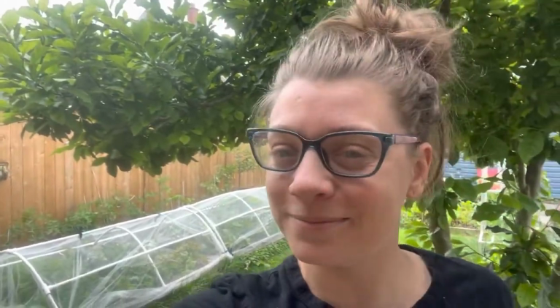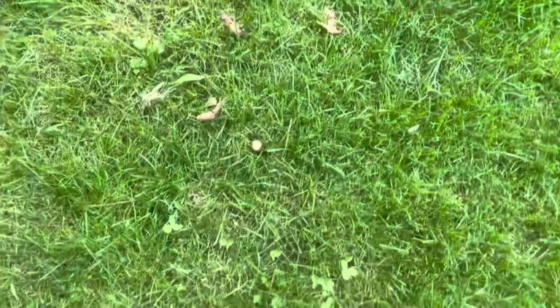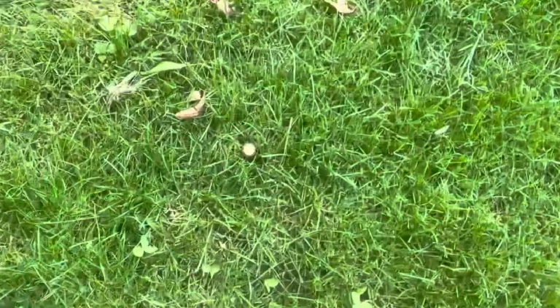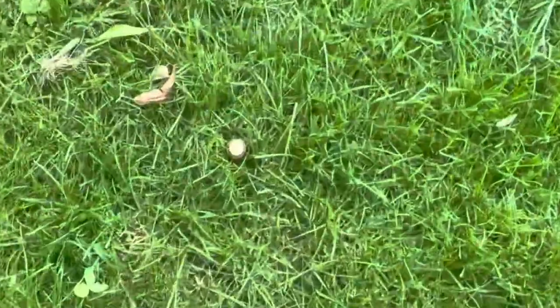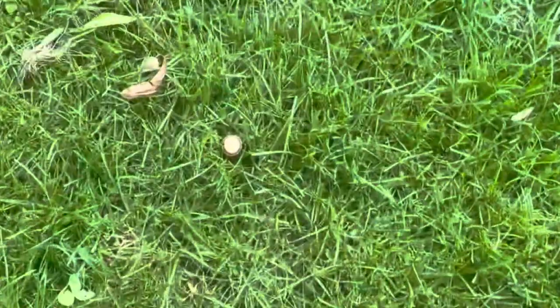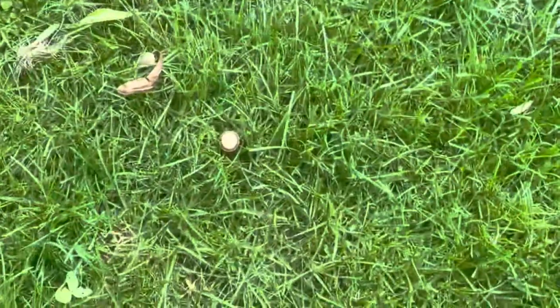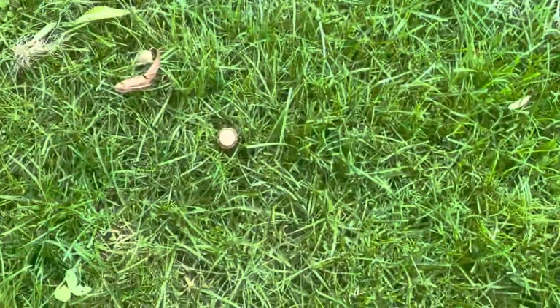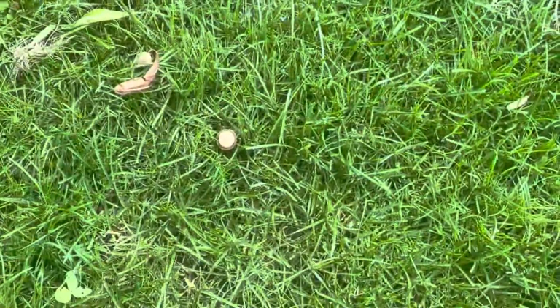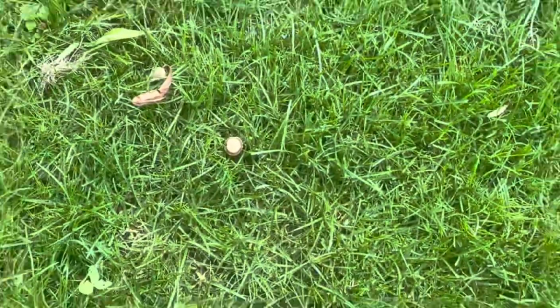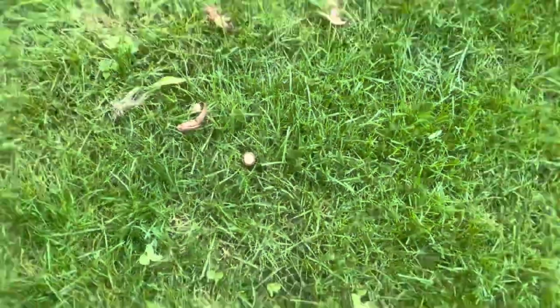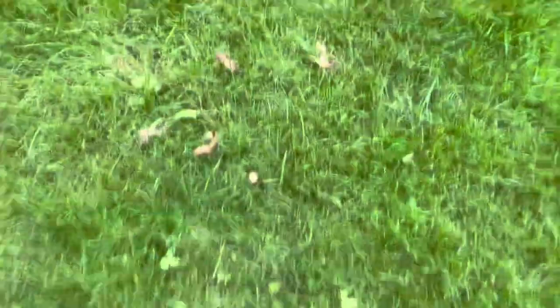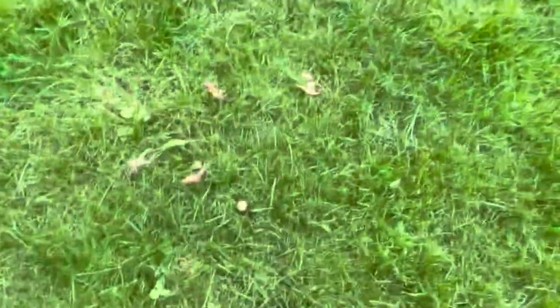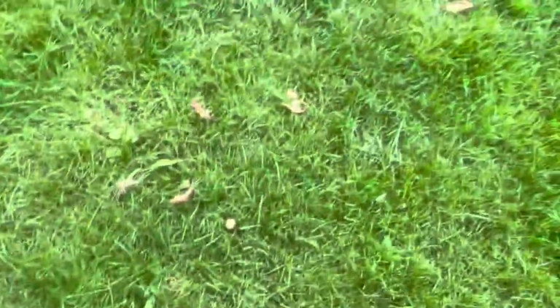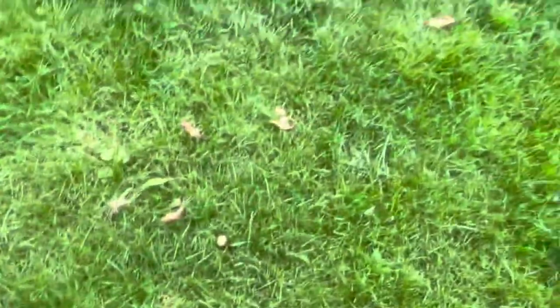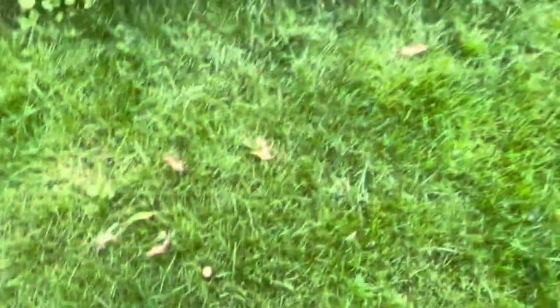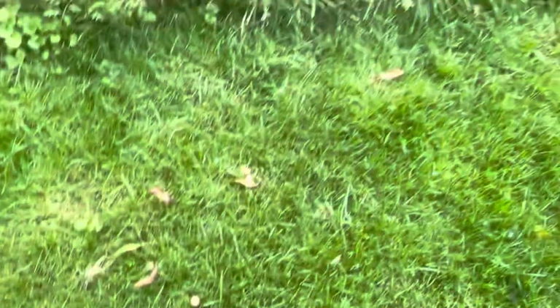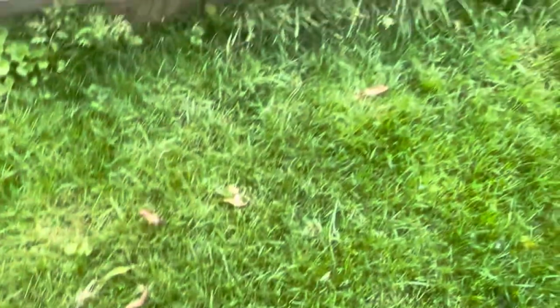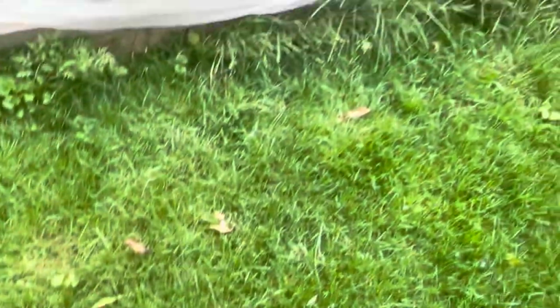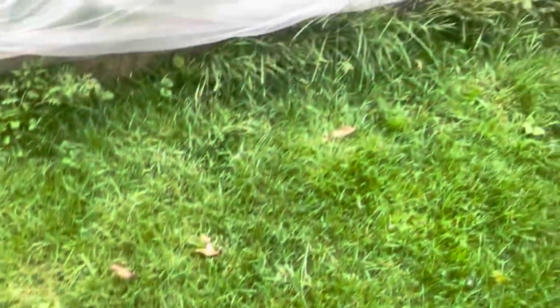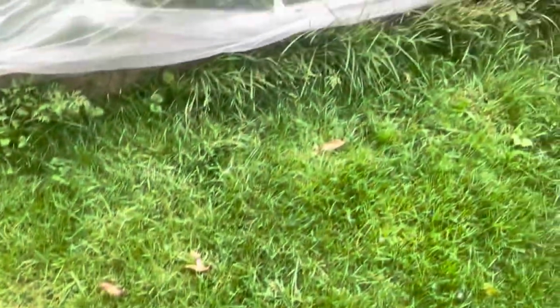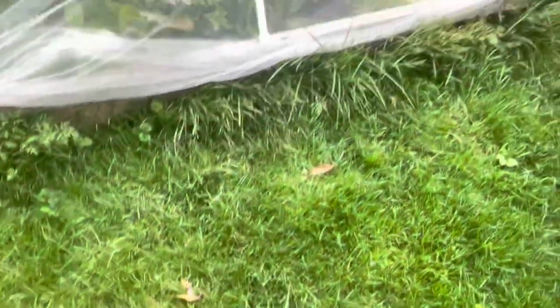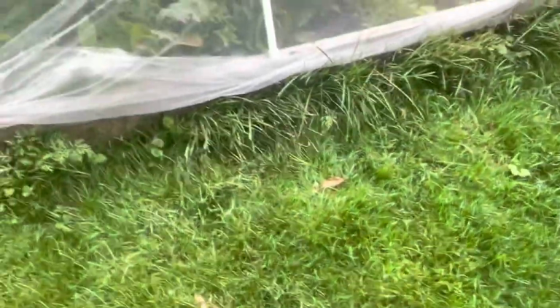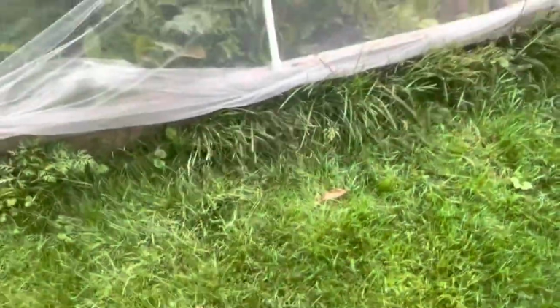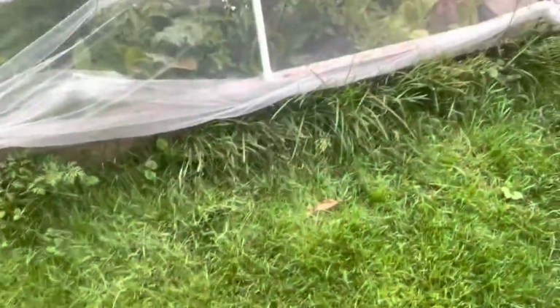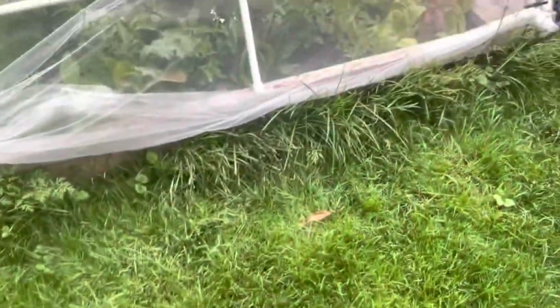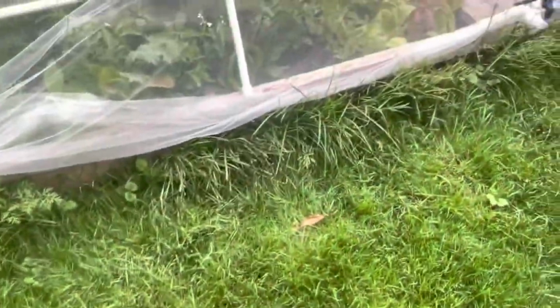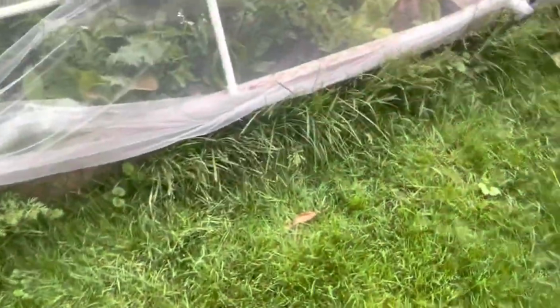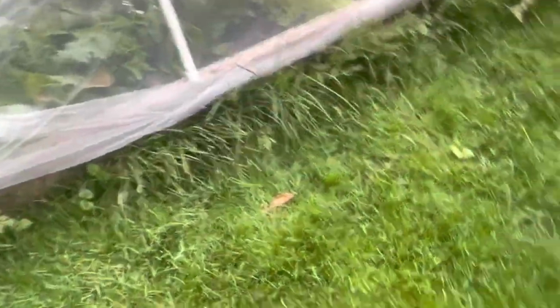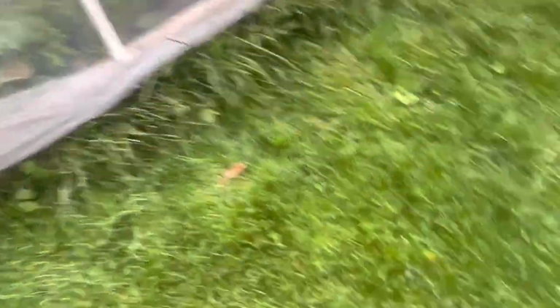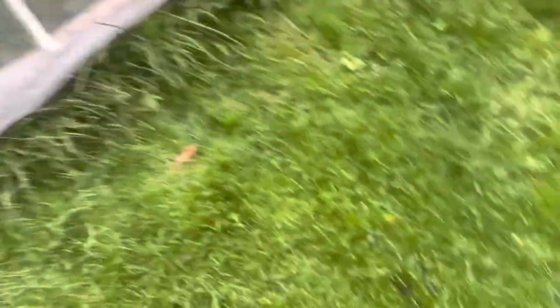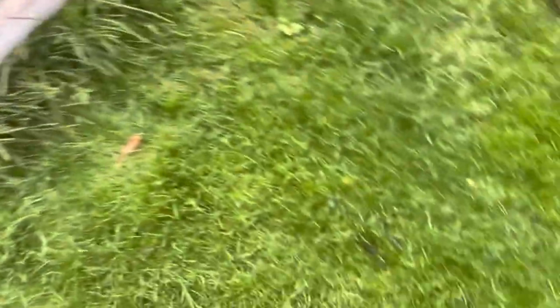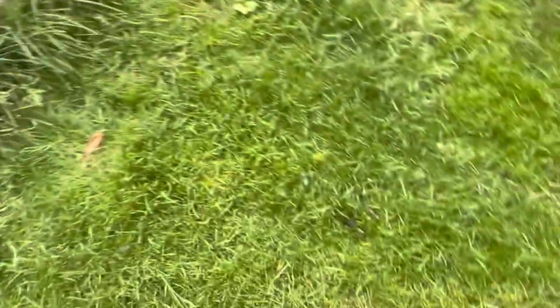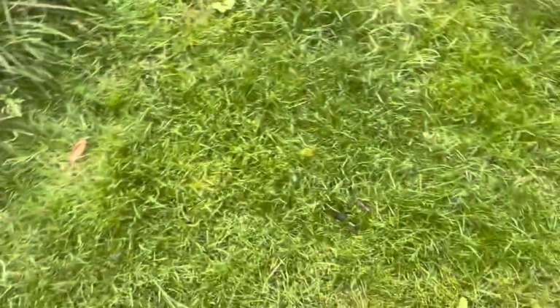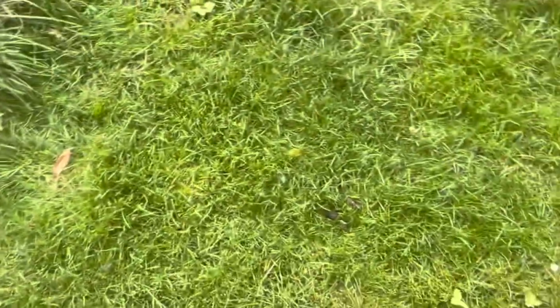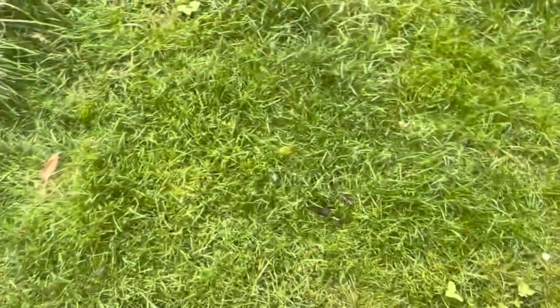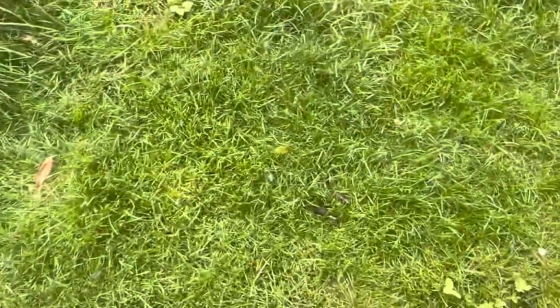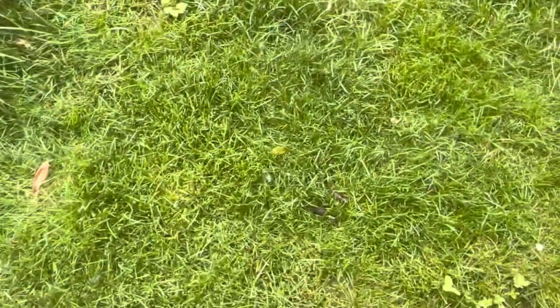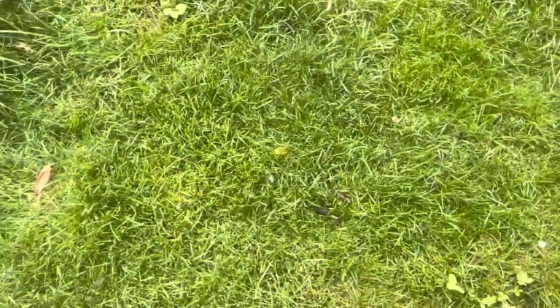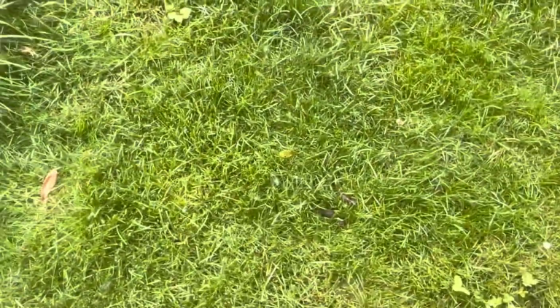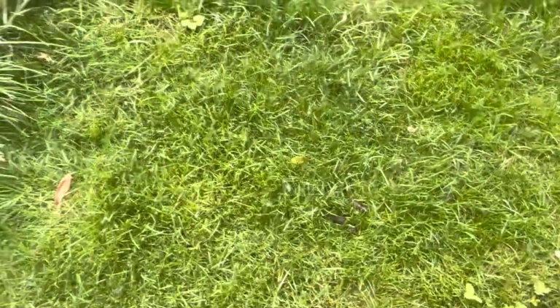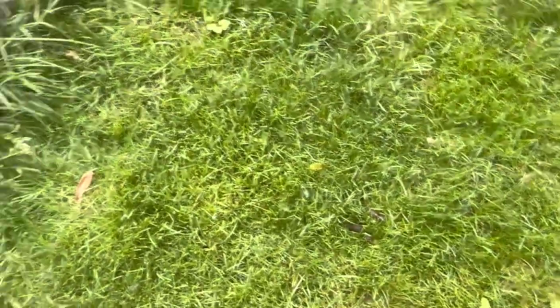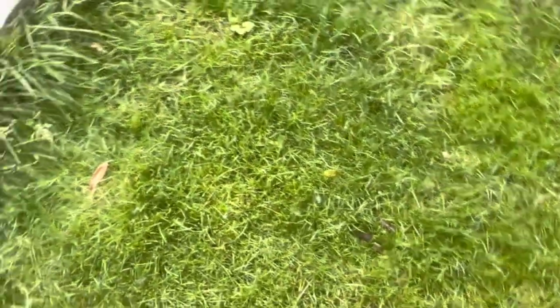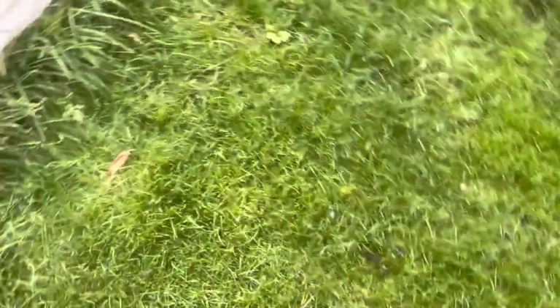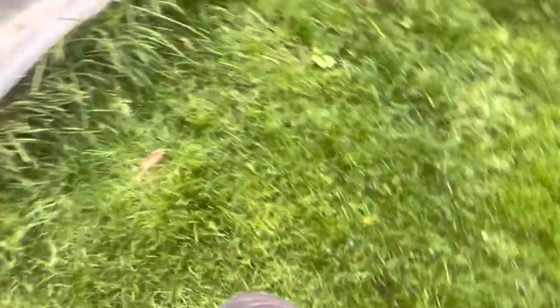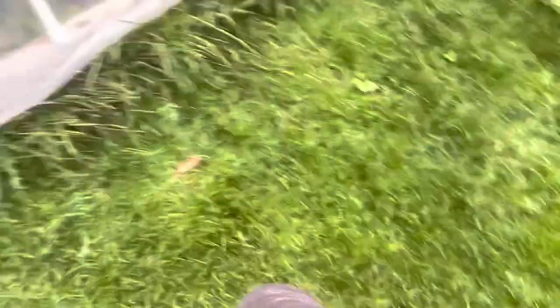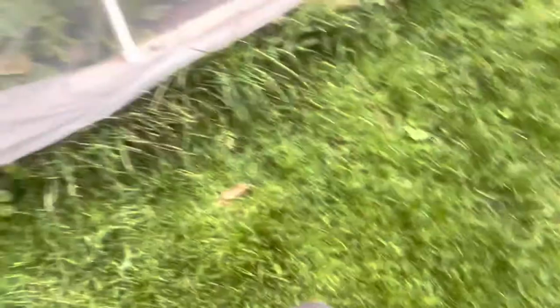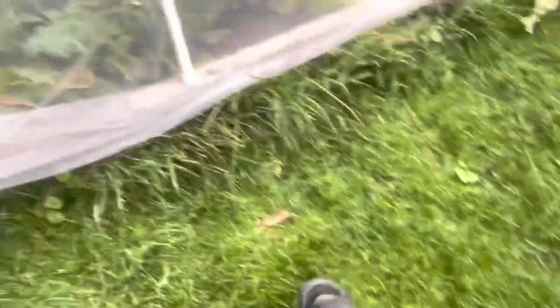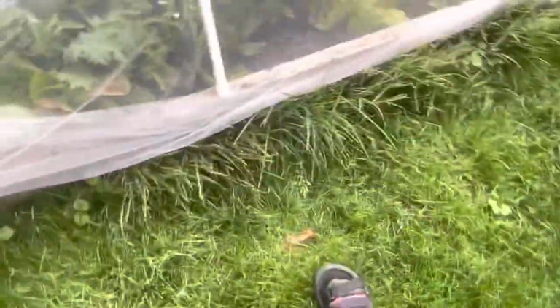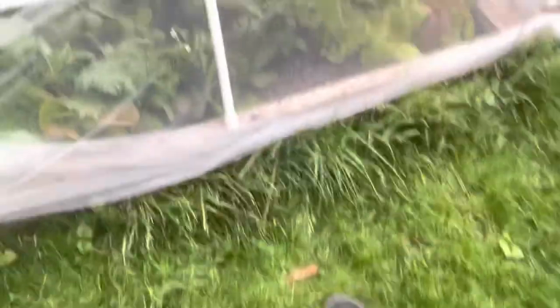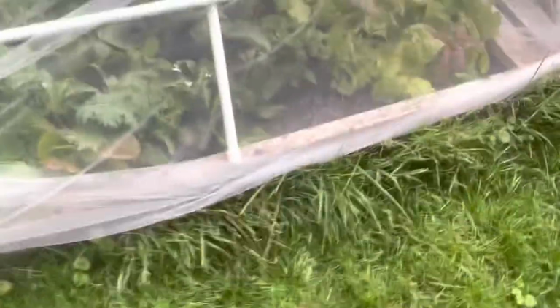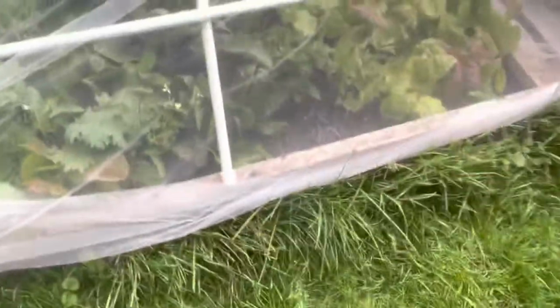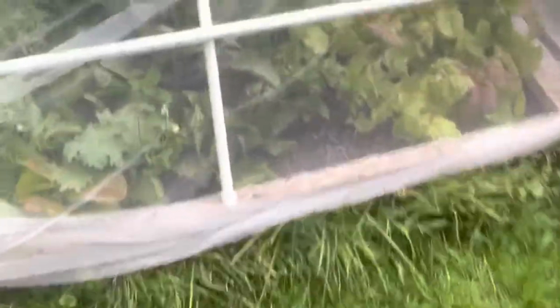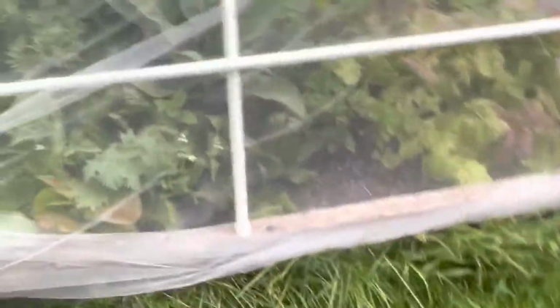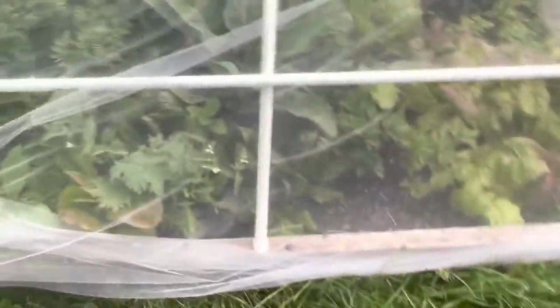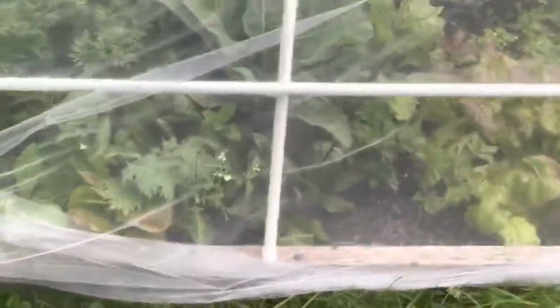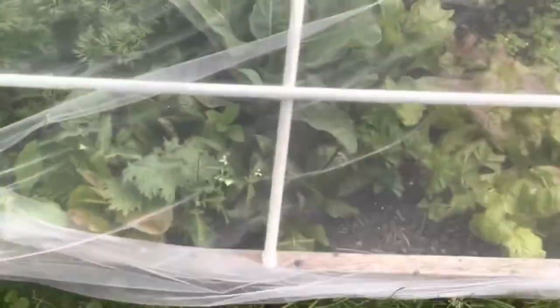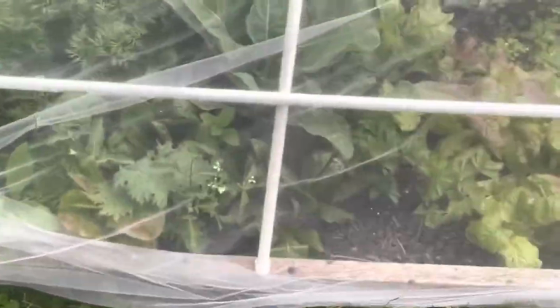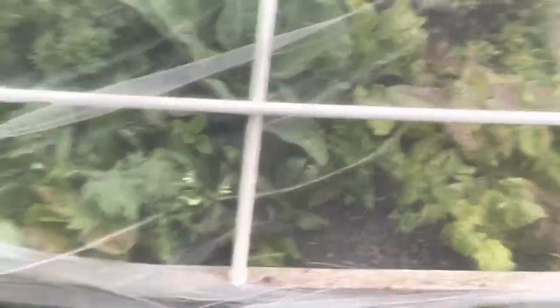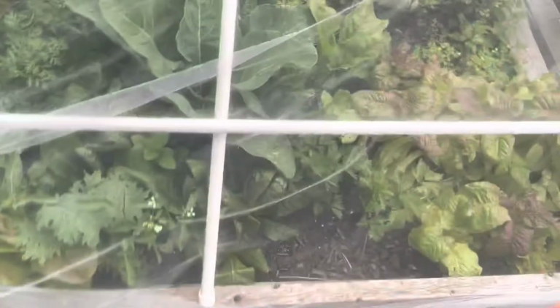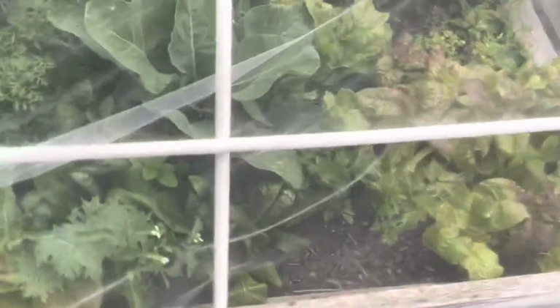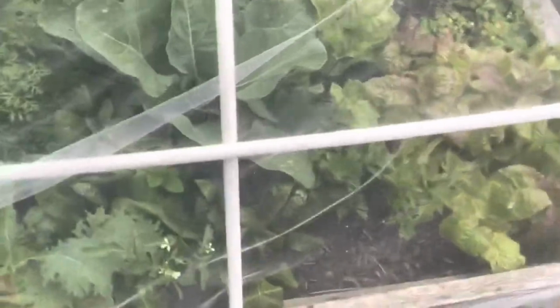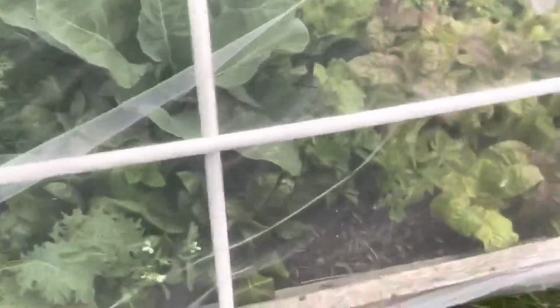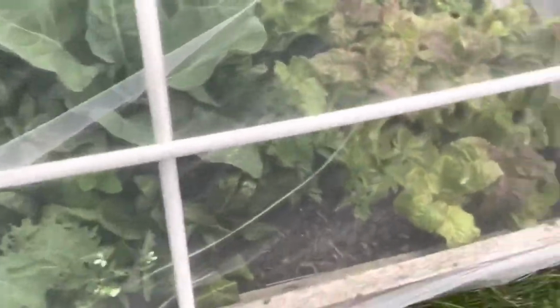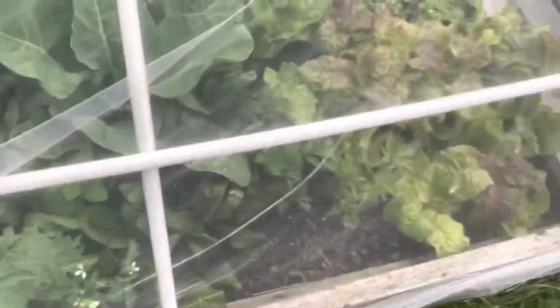There are mushrooms in the grass as well, which means we have really healthy soil, but we just got to look out for the dog poo bombs that I have to clean up still.